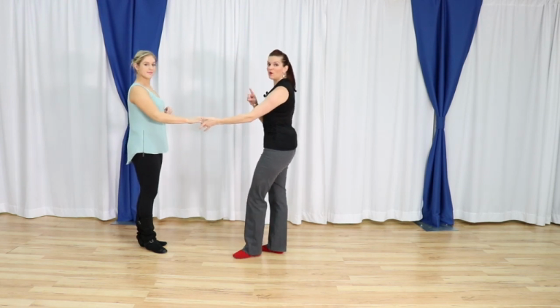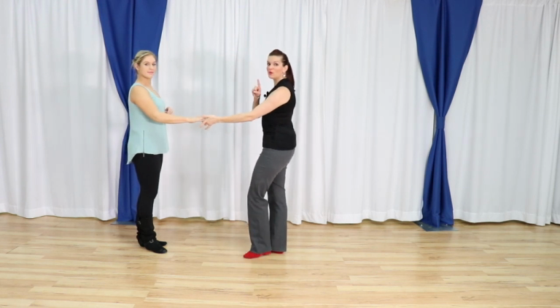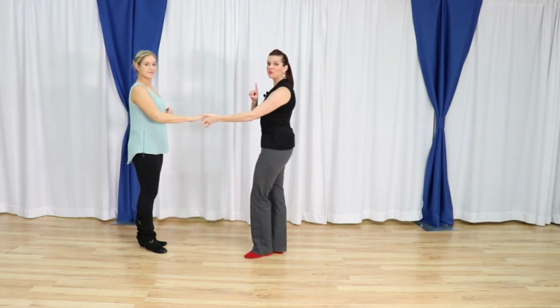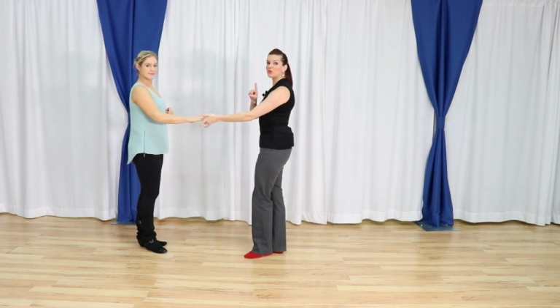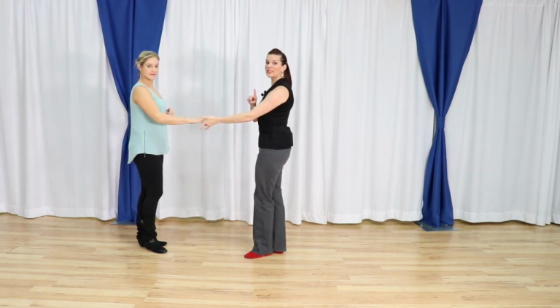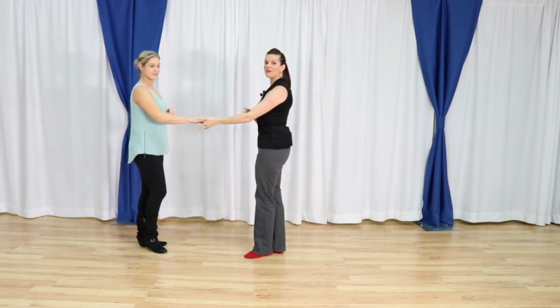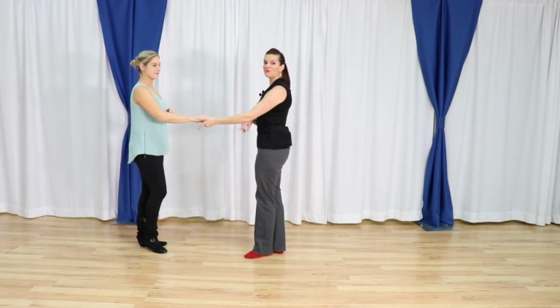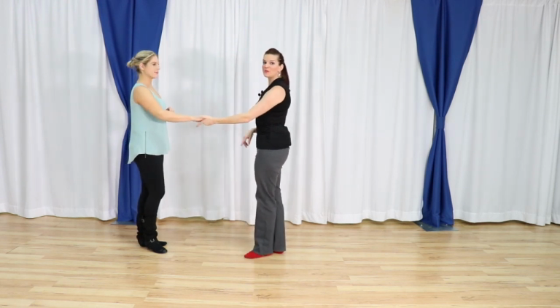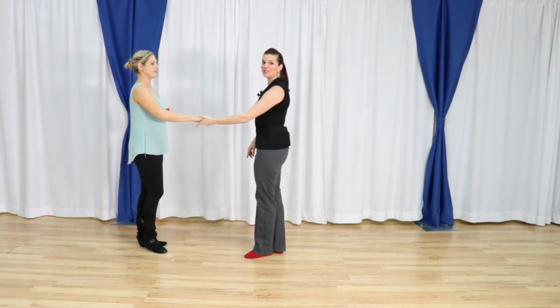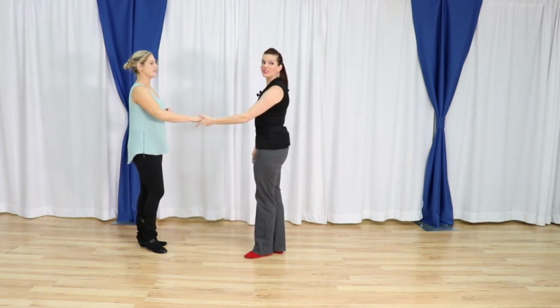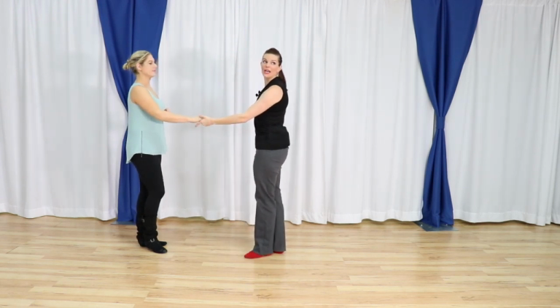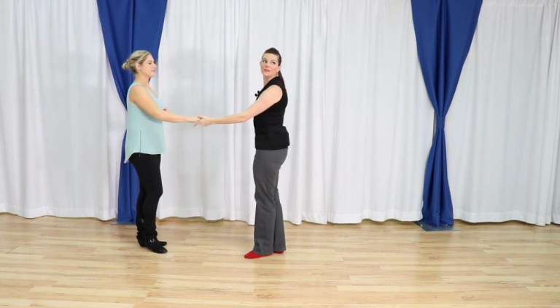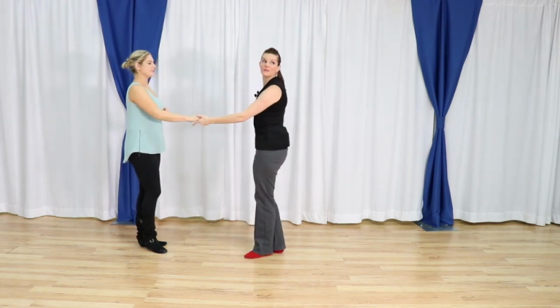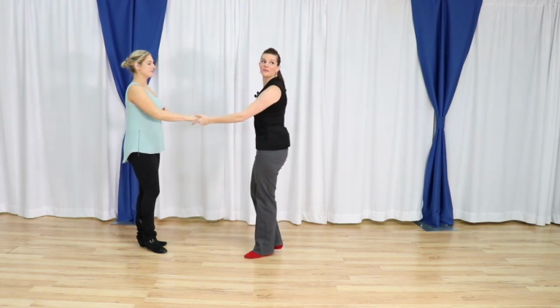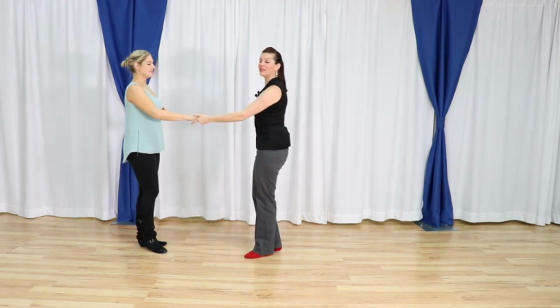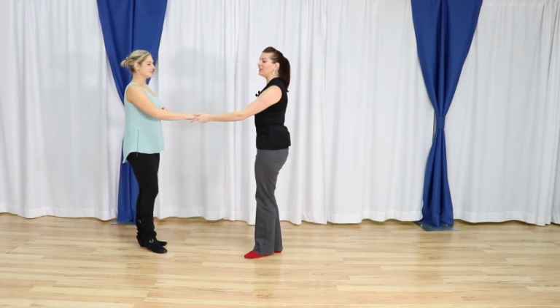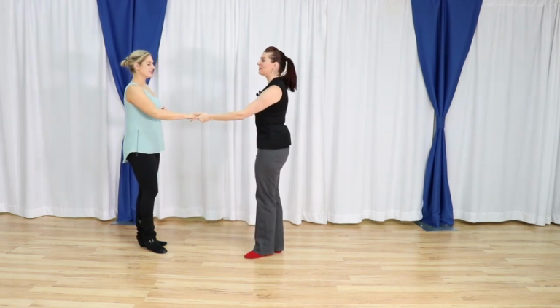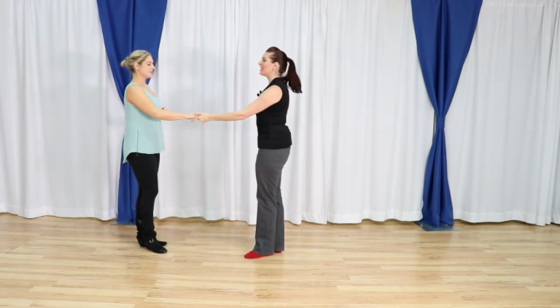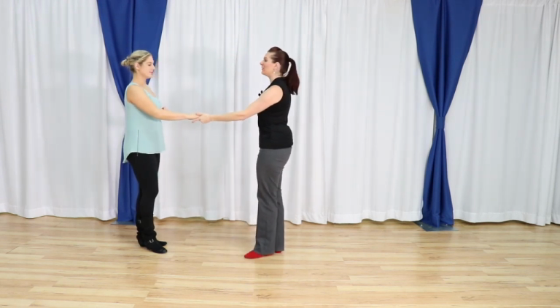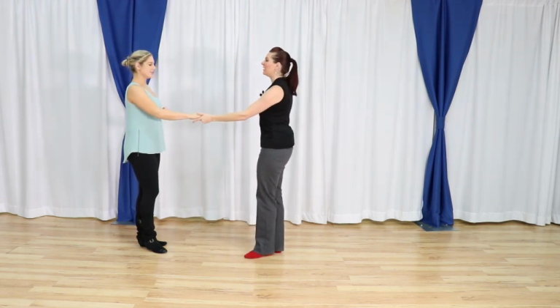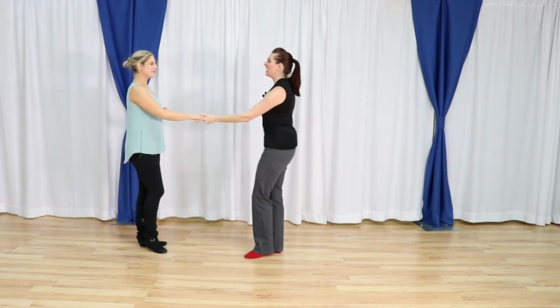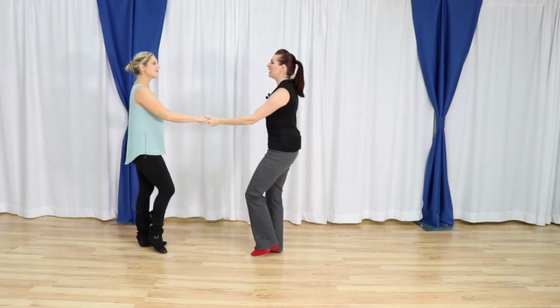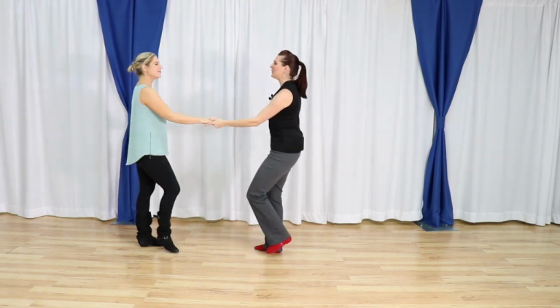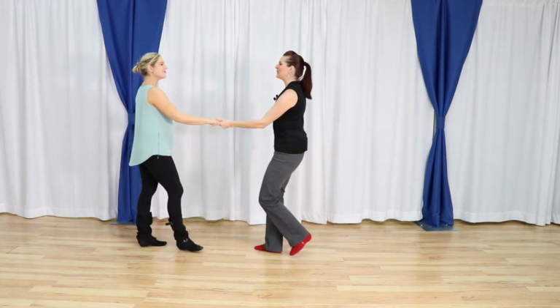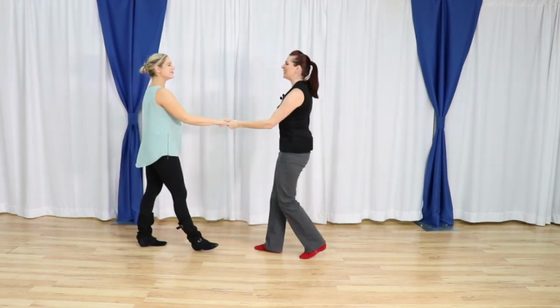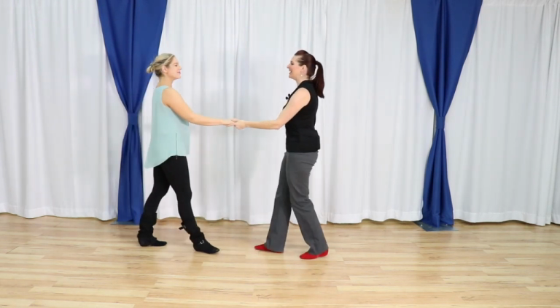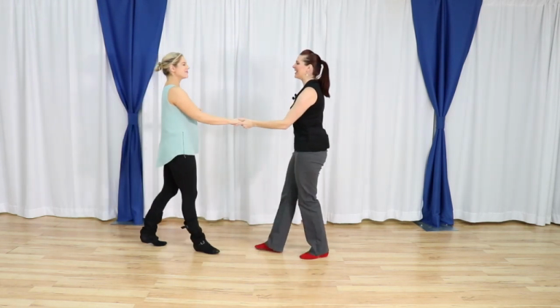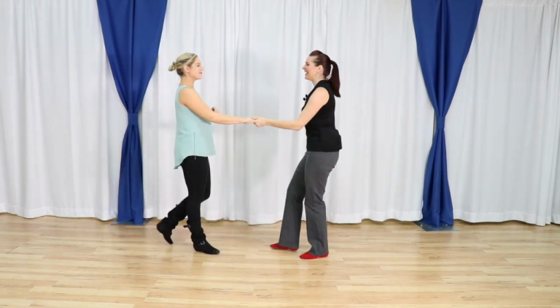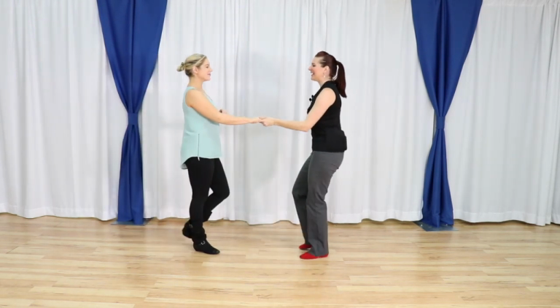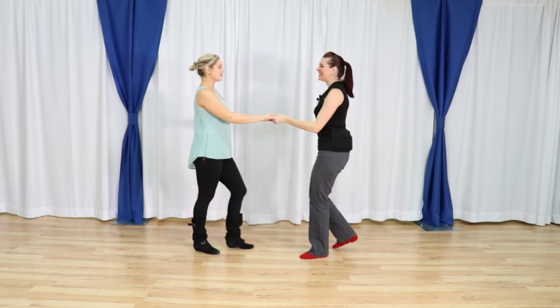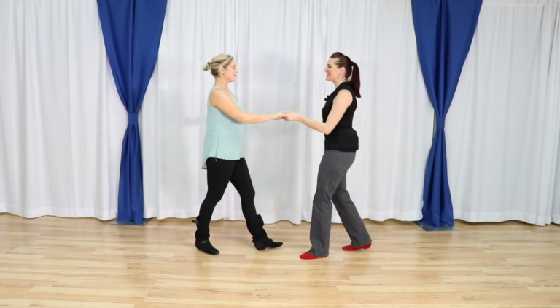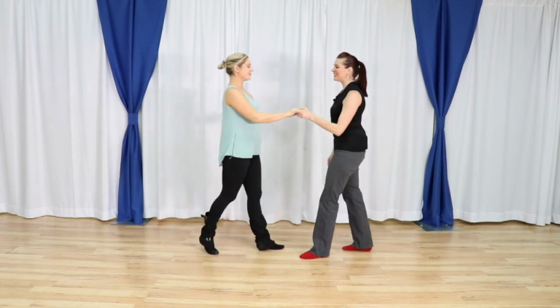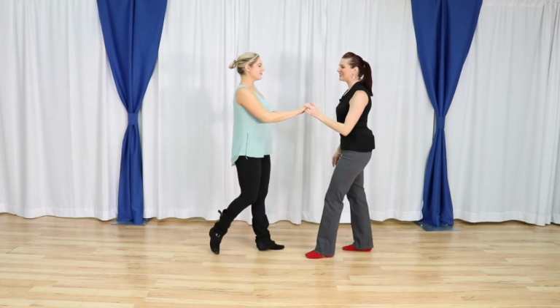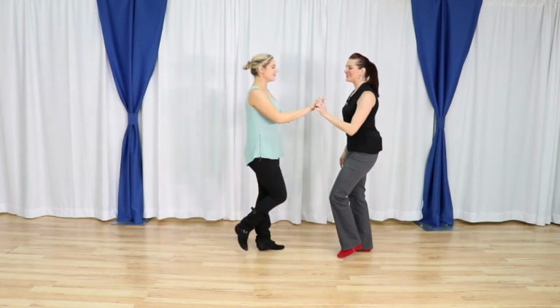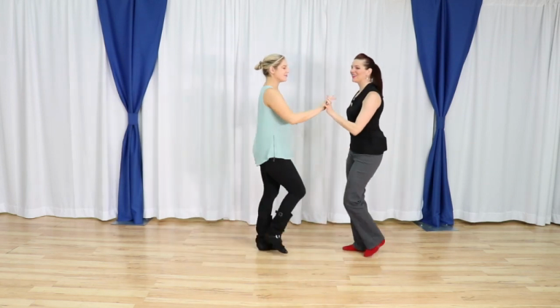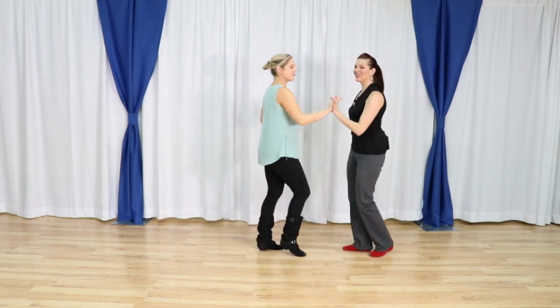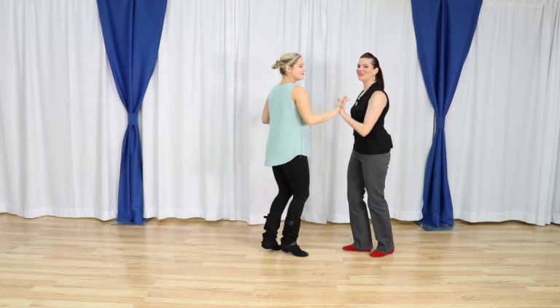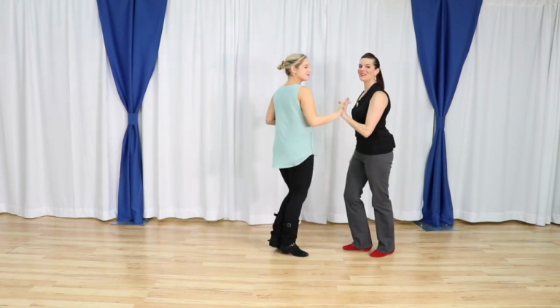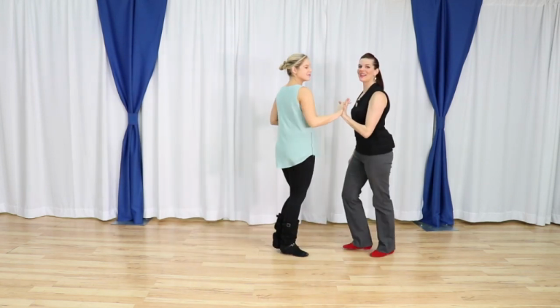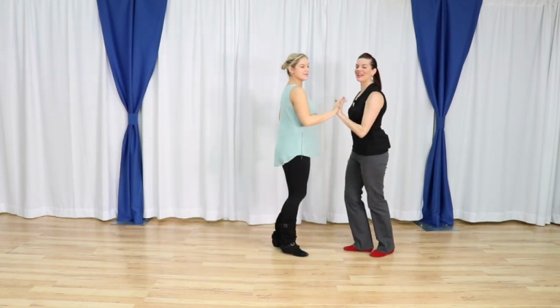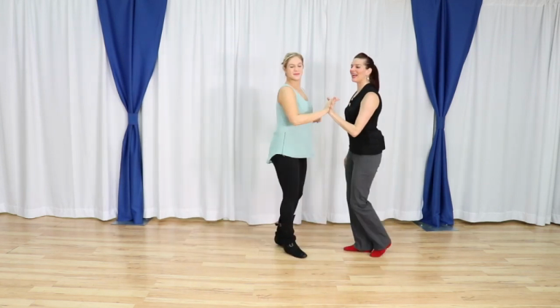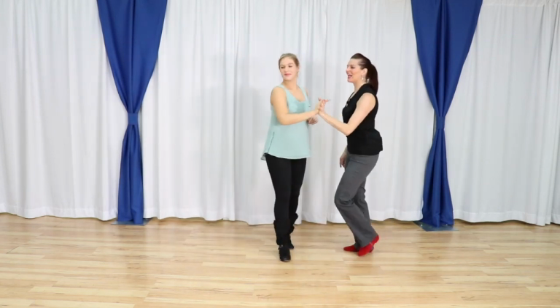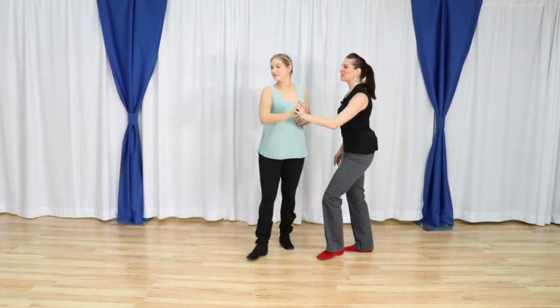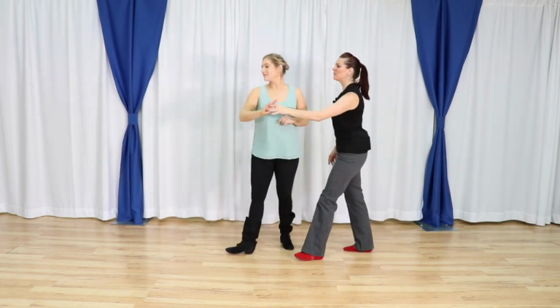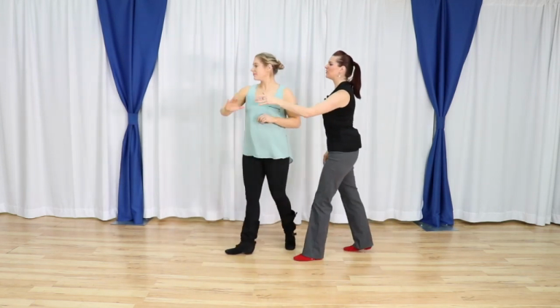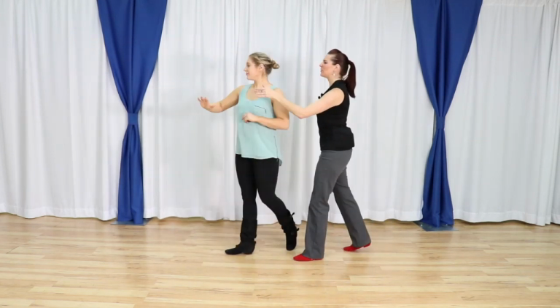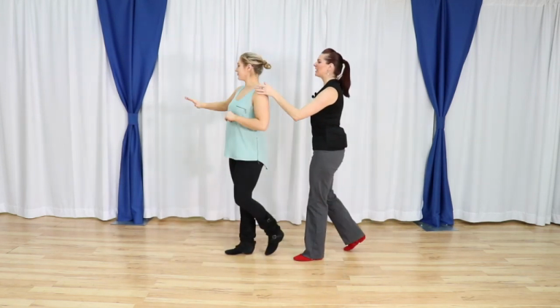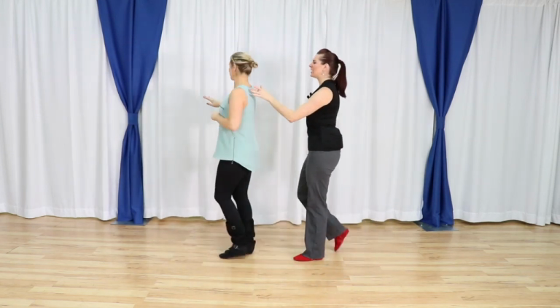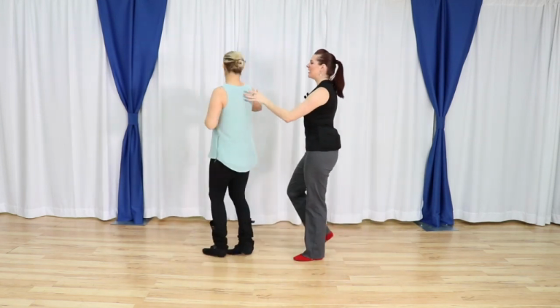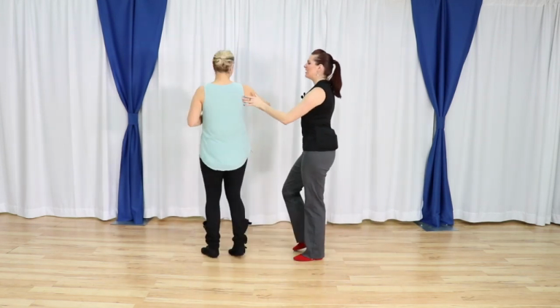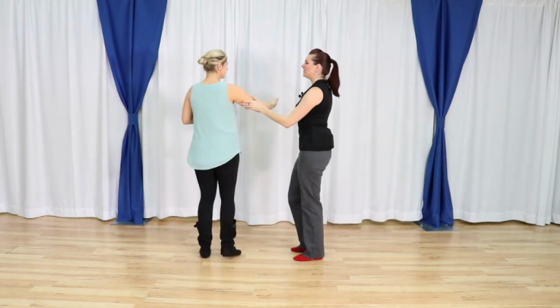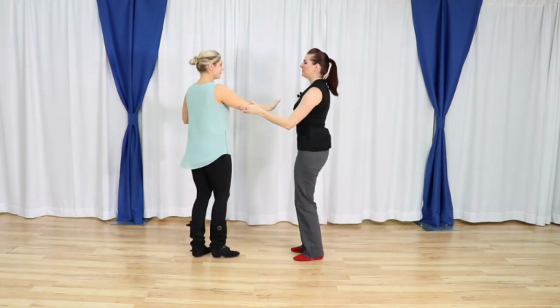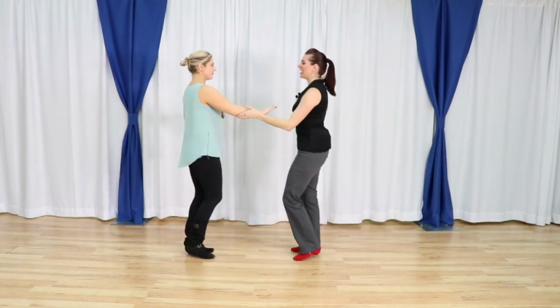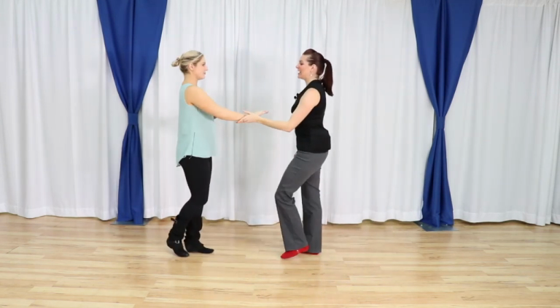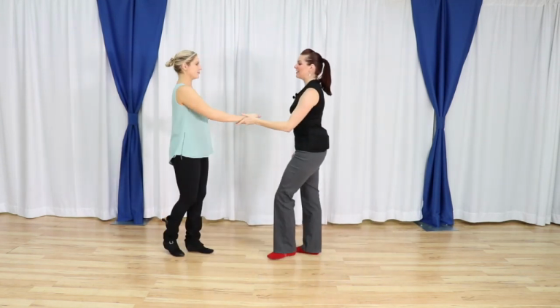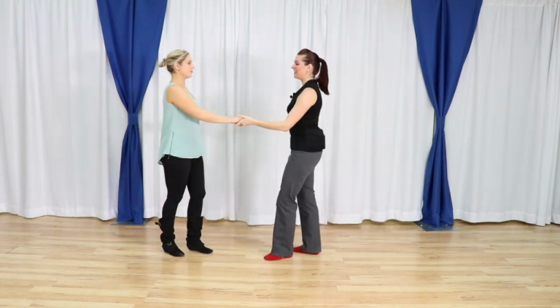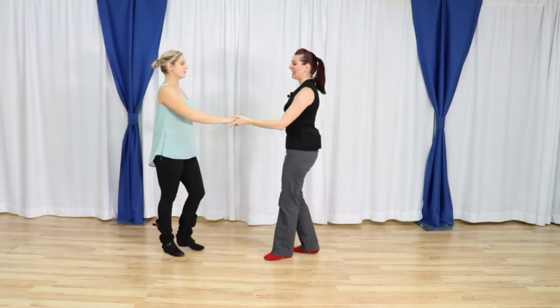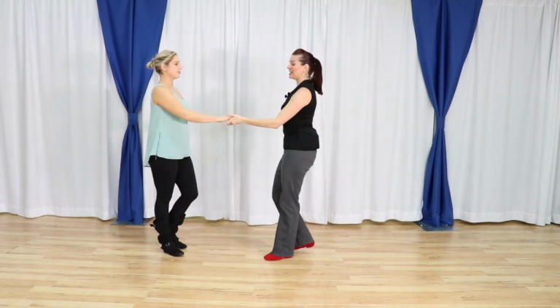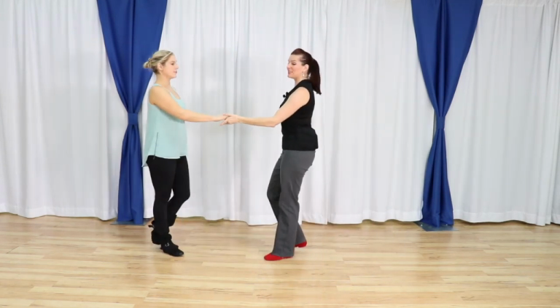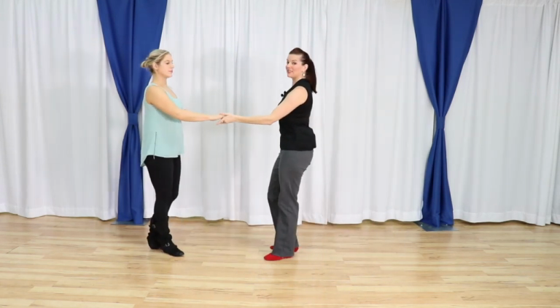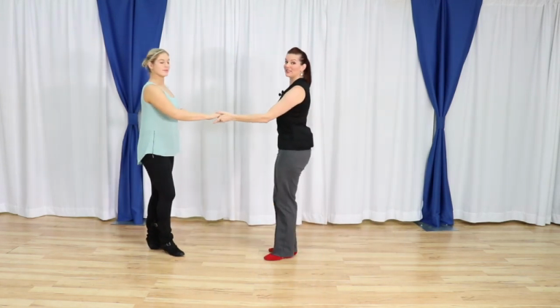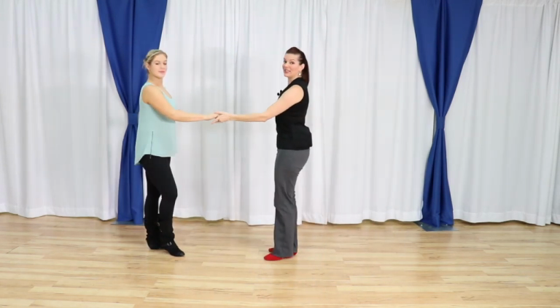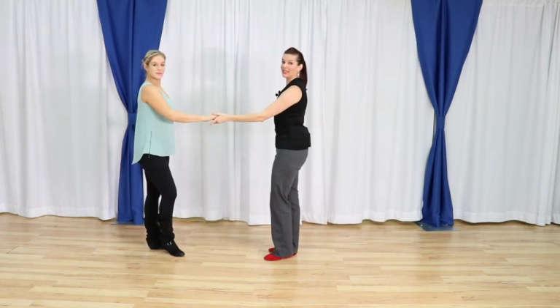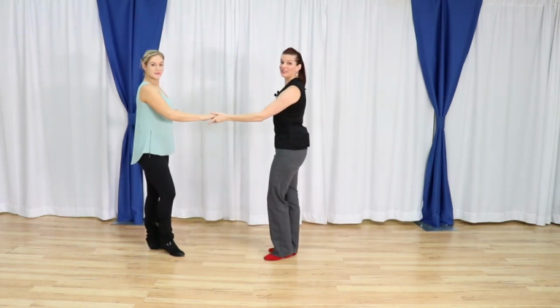Leaders, I'm allowing her to find that connection back. I'm still going to stay in my spot like we are supposed to for a normal sugar tuck, and then we find the connection from the shoulder to the hand.